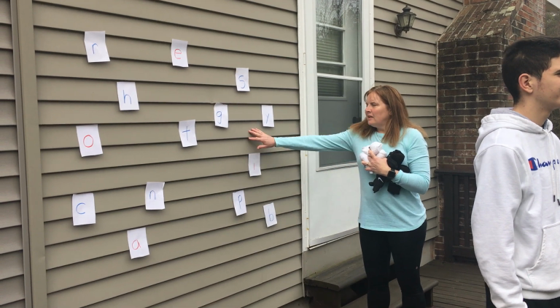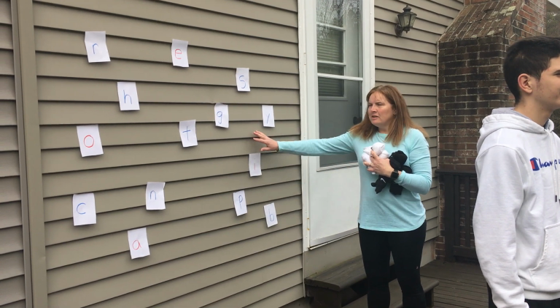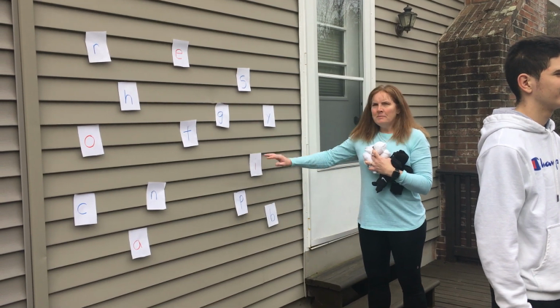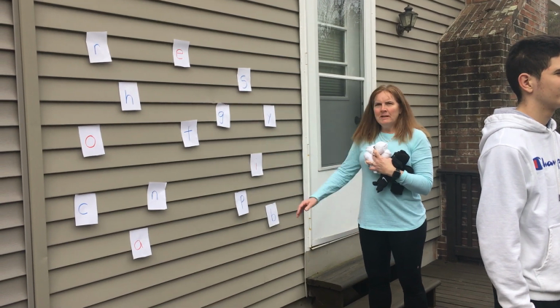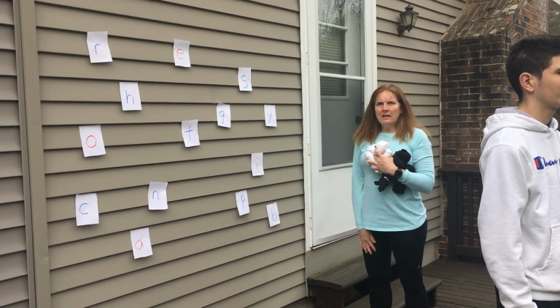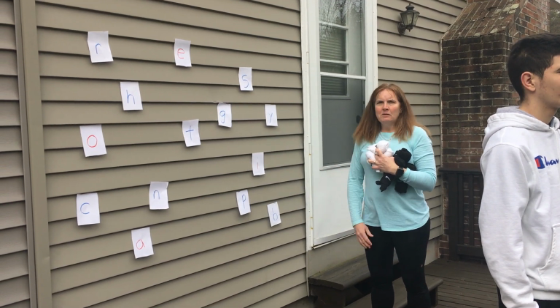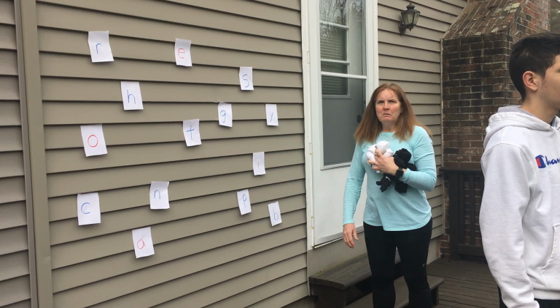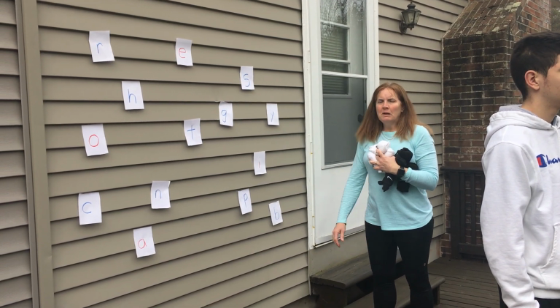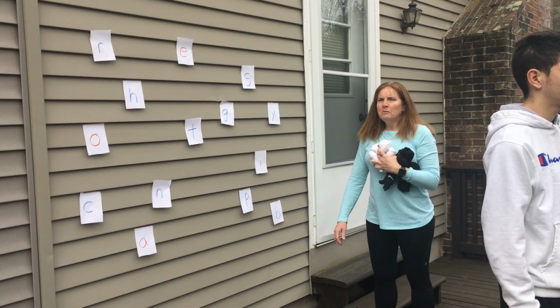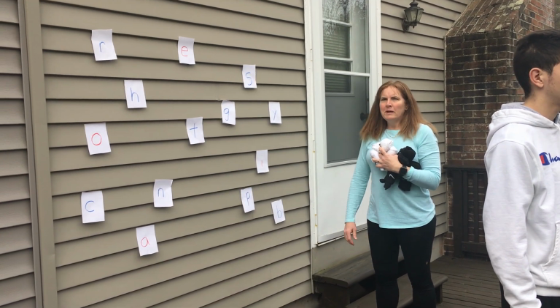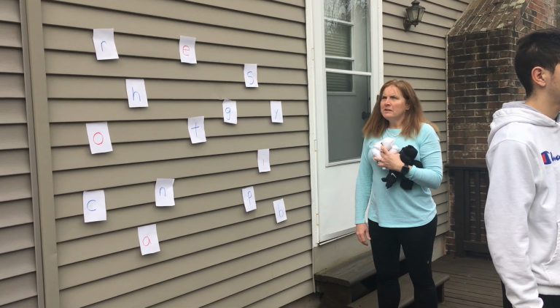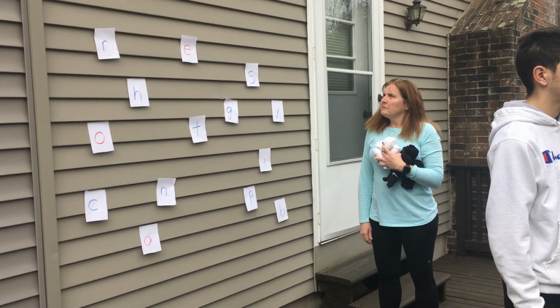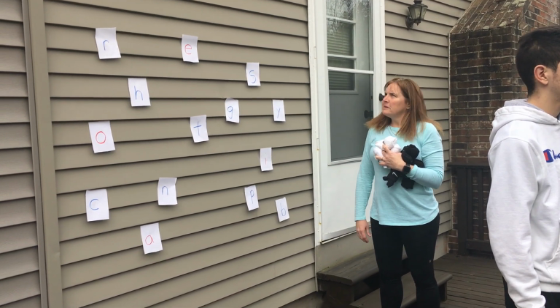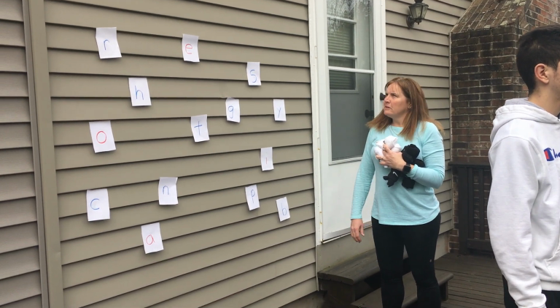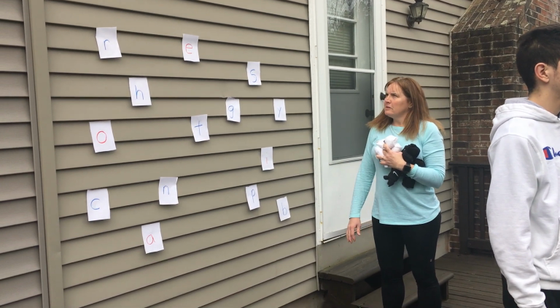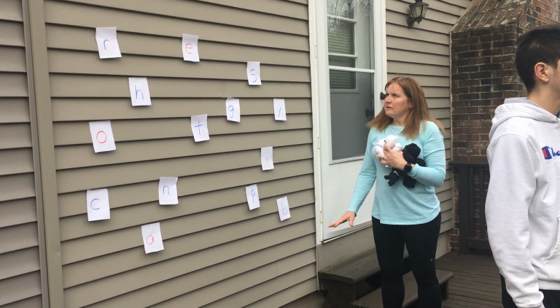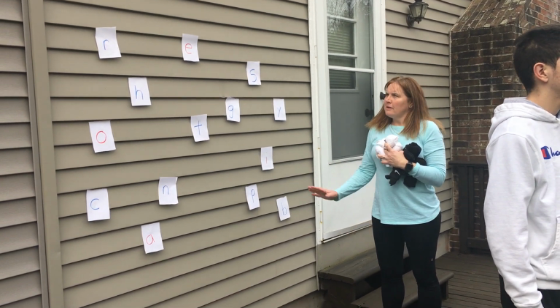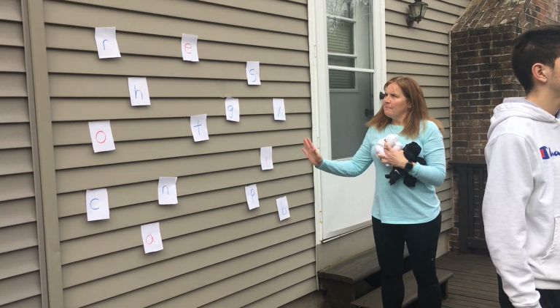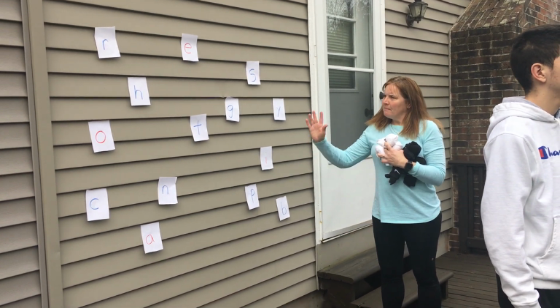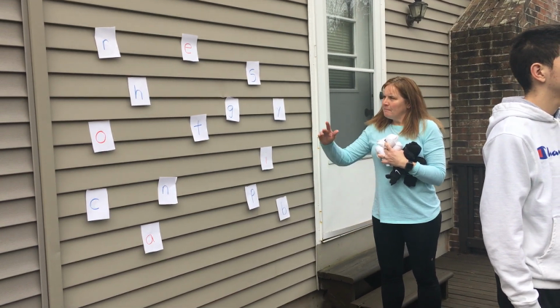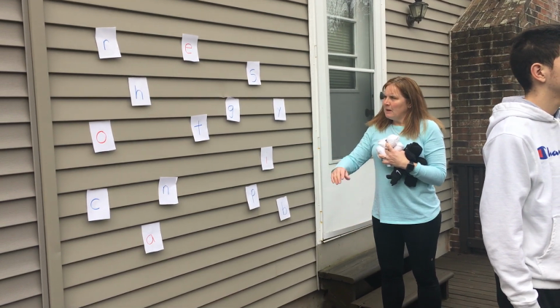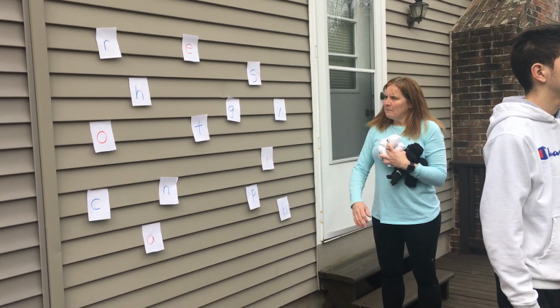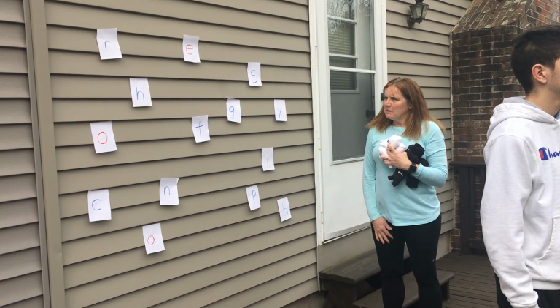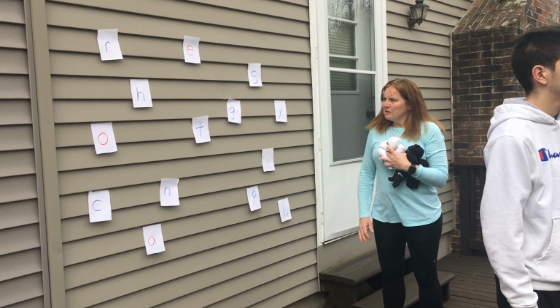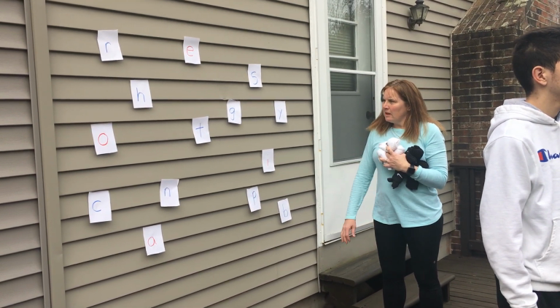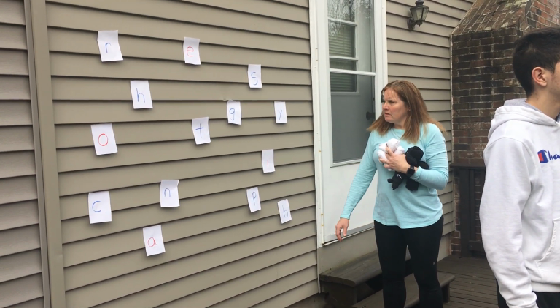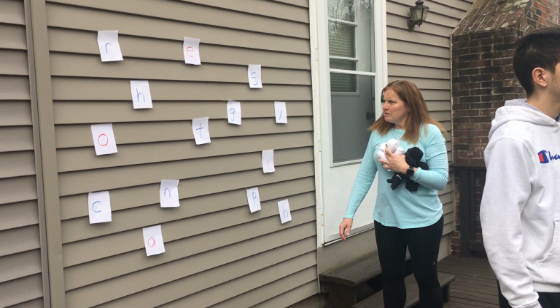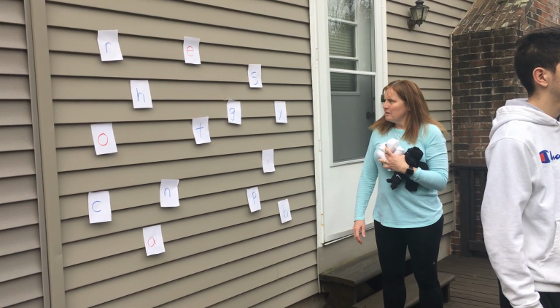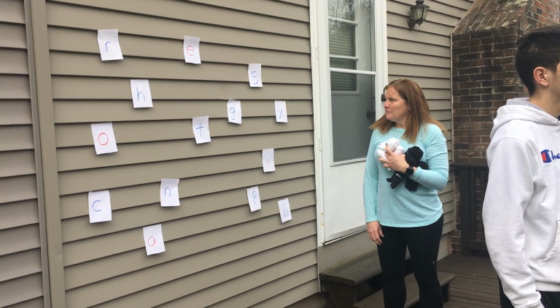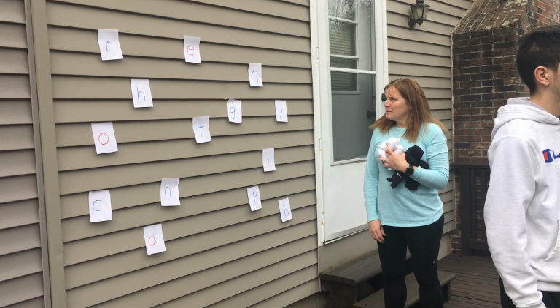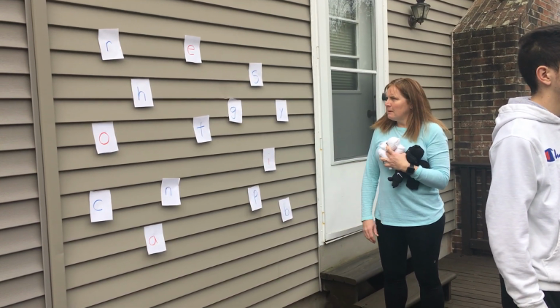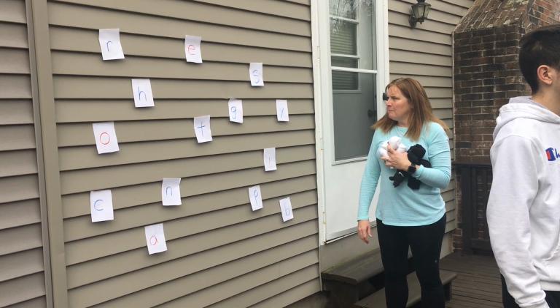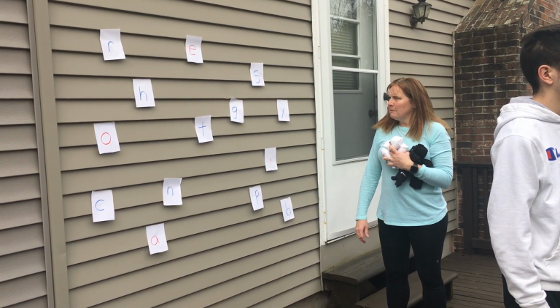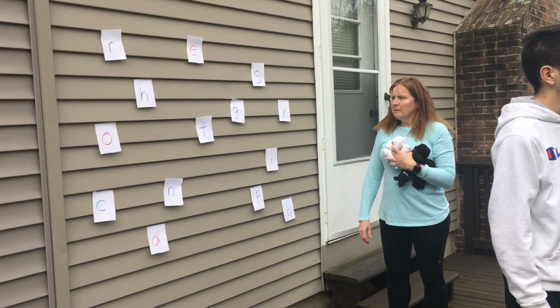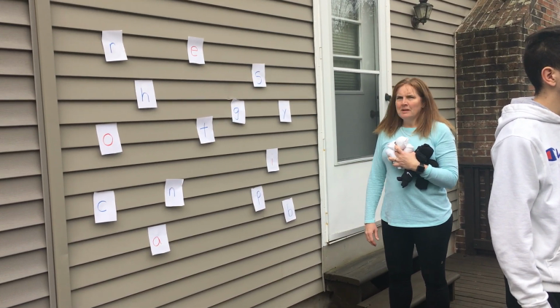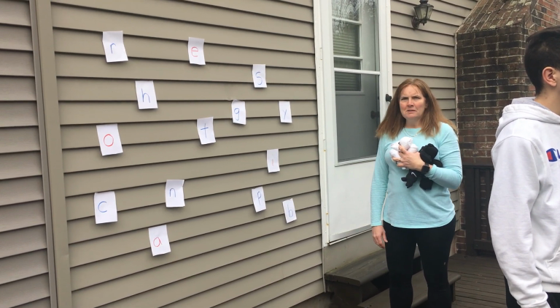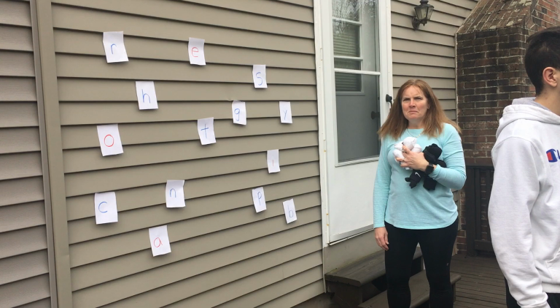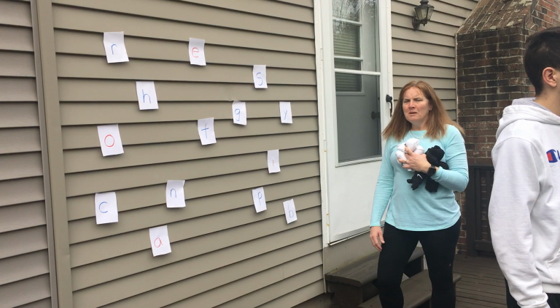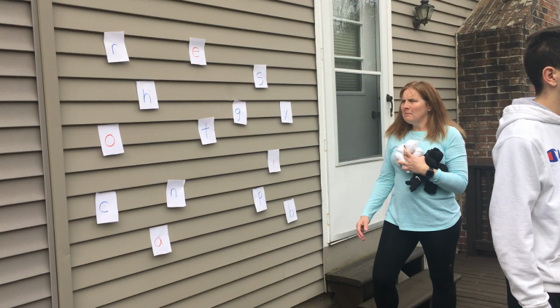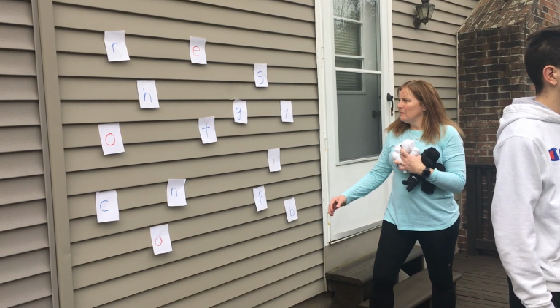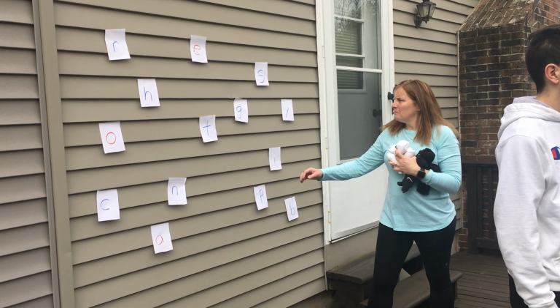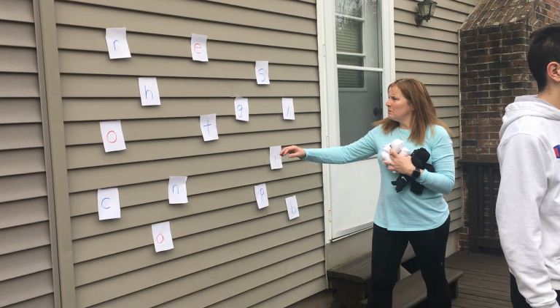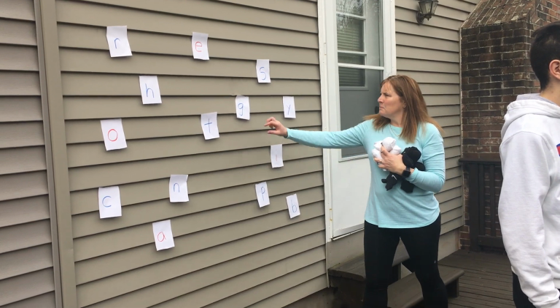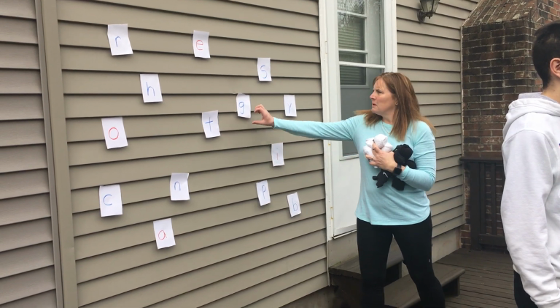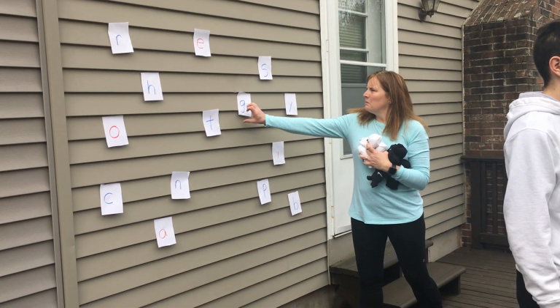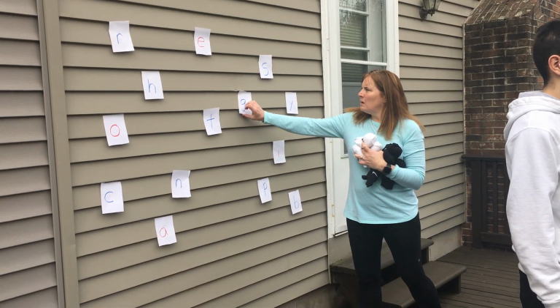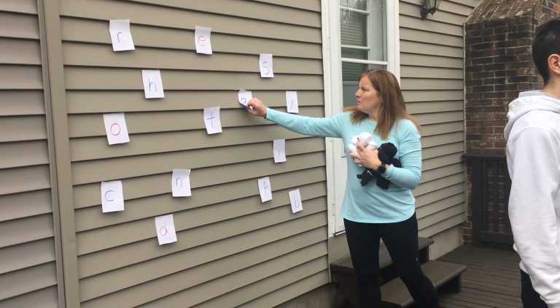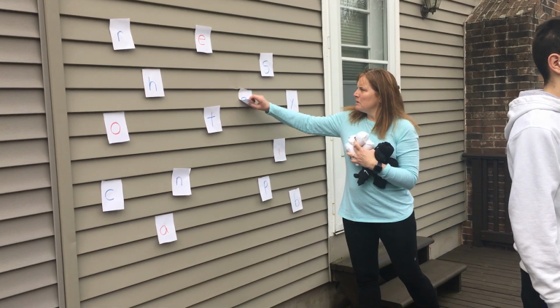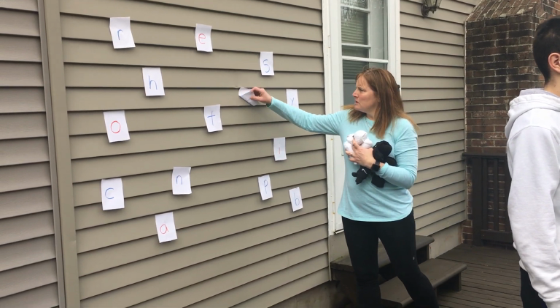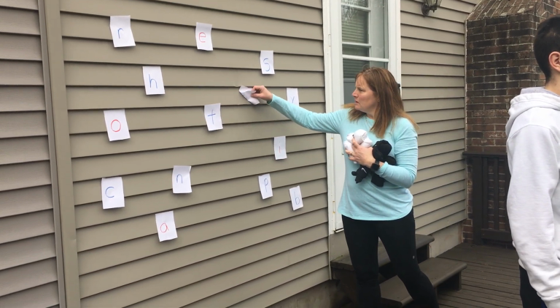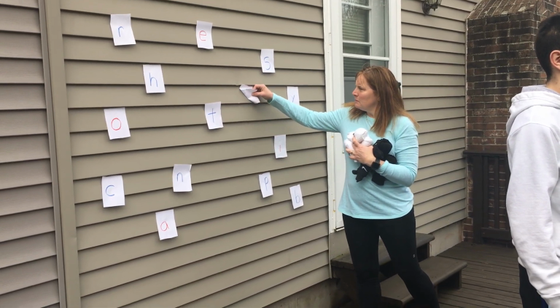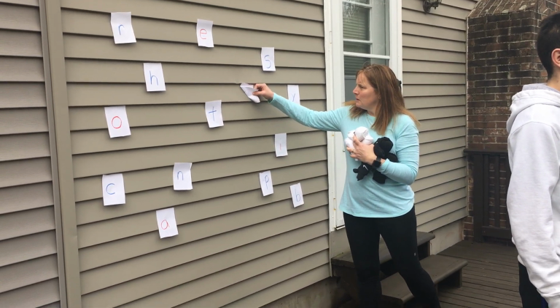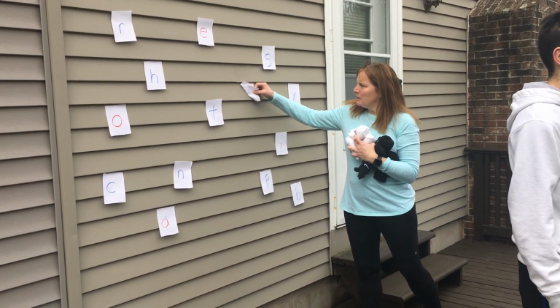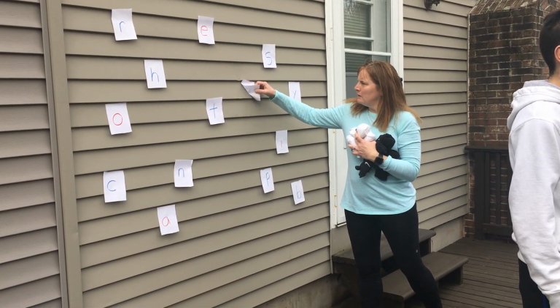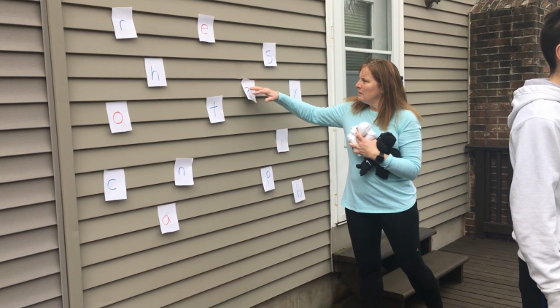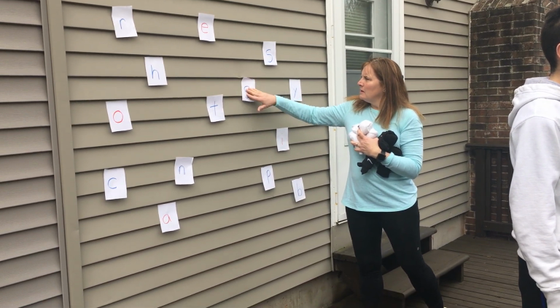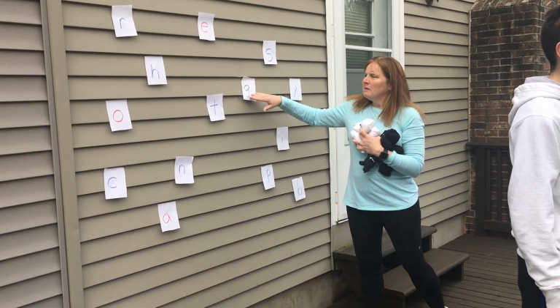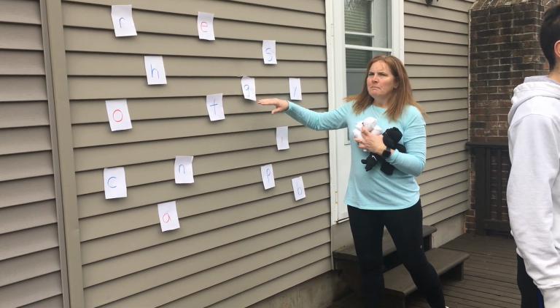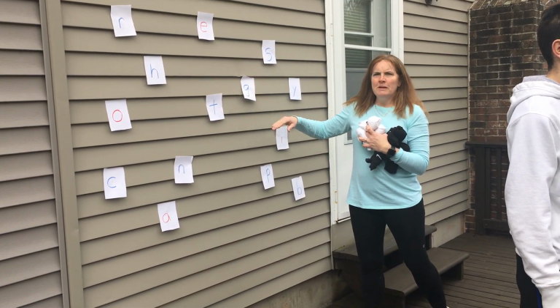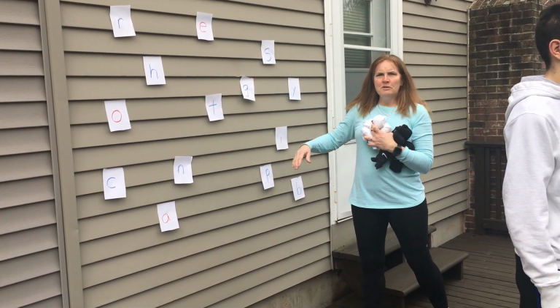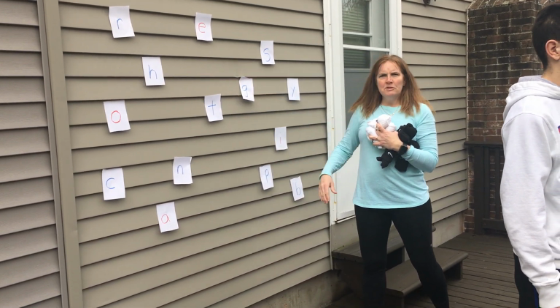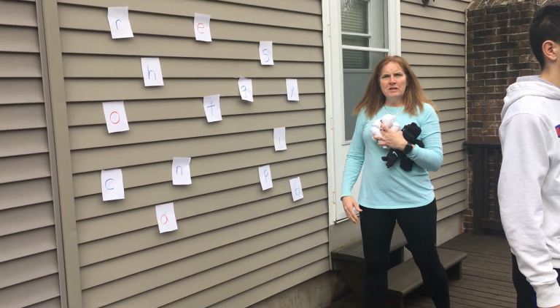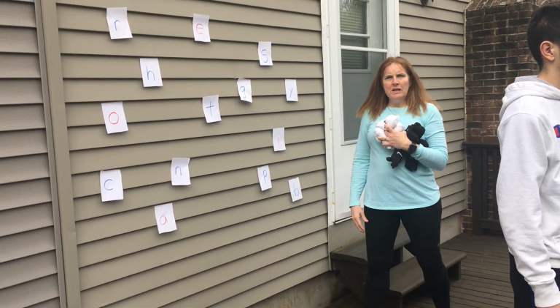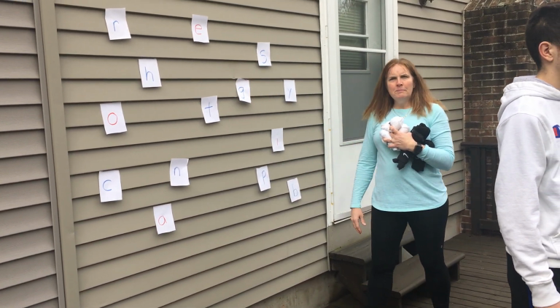Here's my letter wall. What I did was I just made a bunch of letters on a piece of paper, cut them up, and put them on the wall with just a little bit of painter's tape.